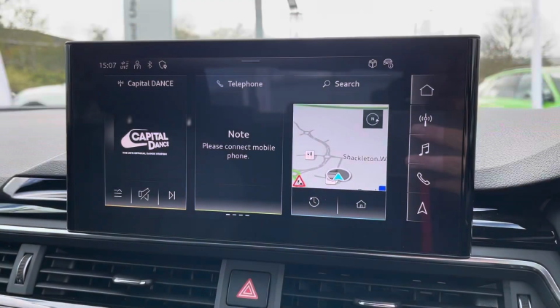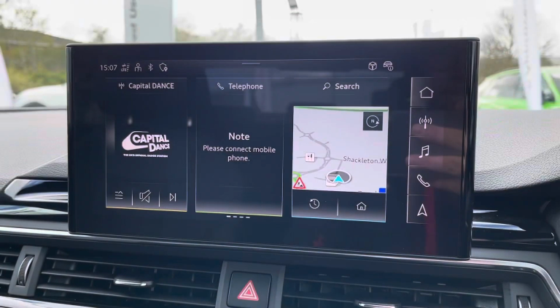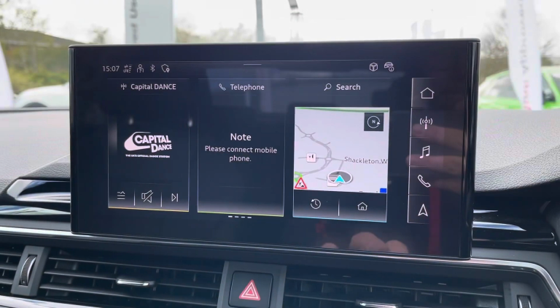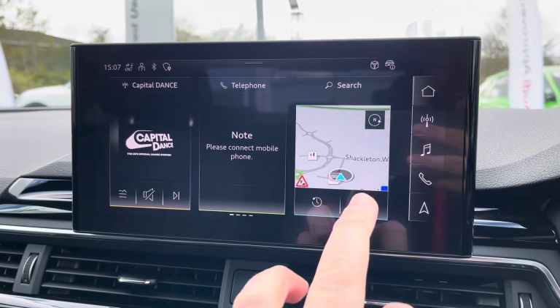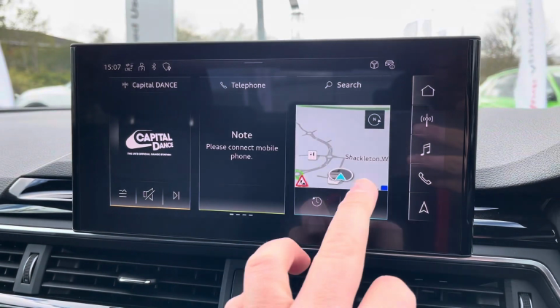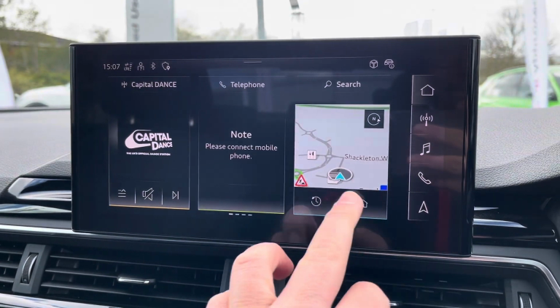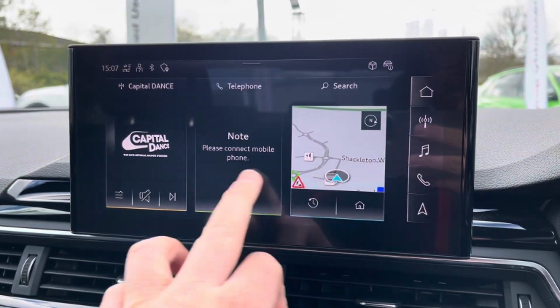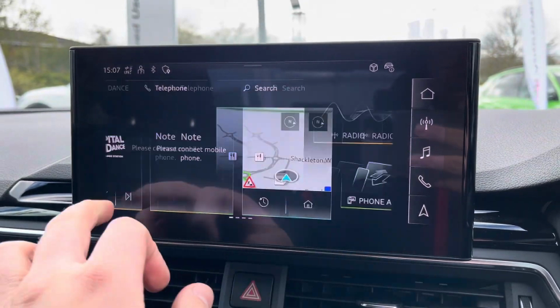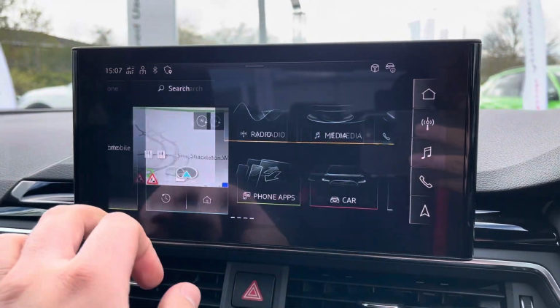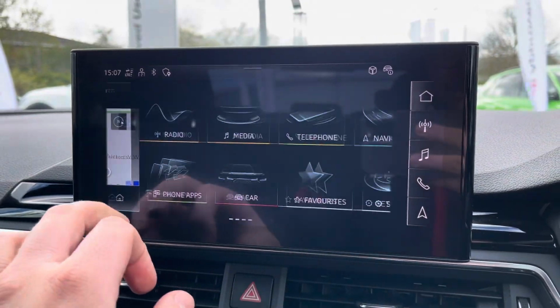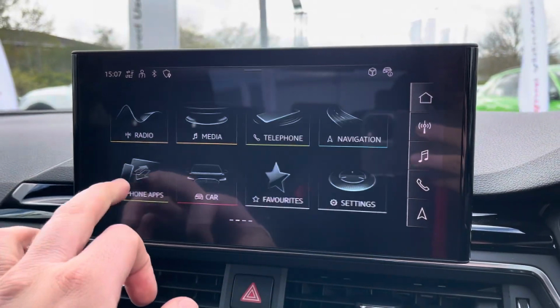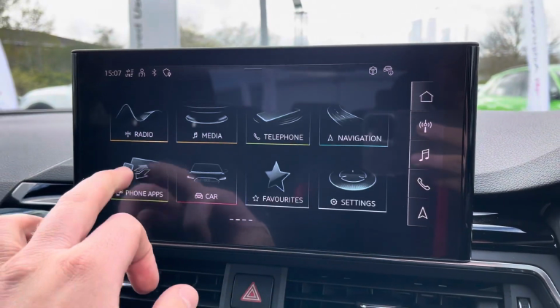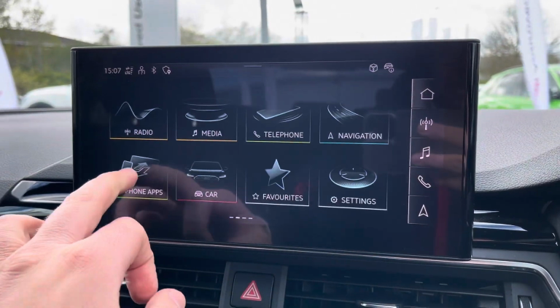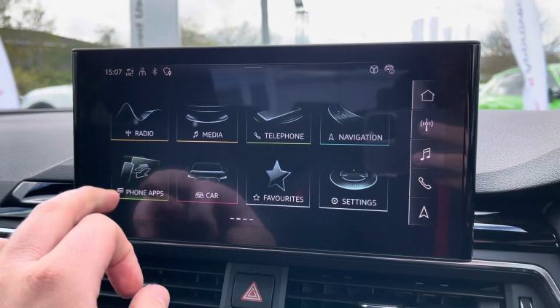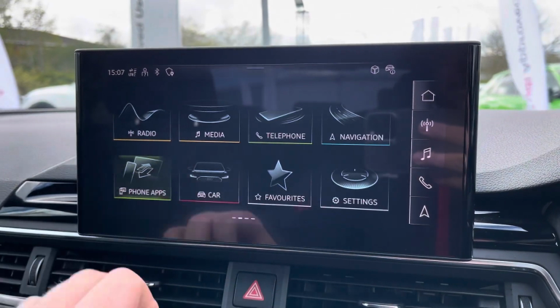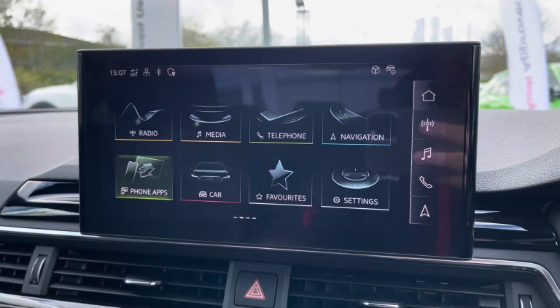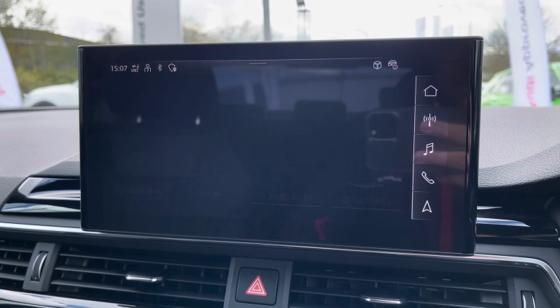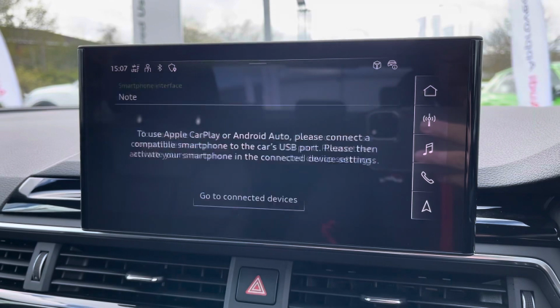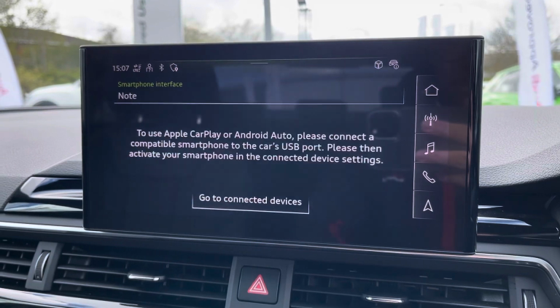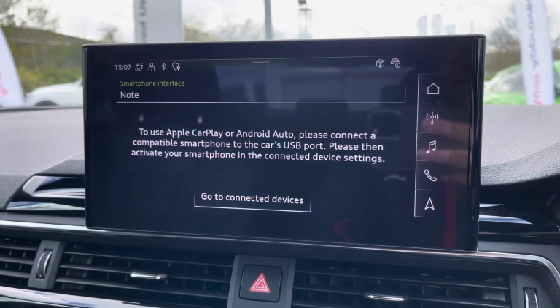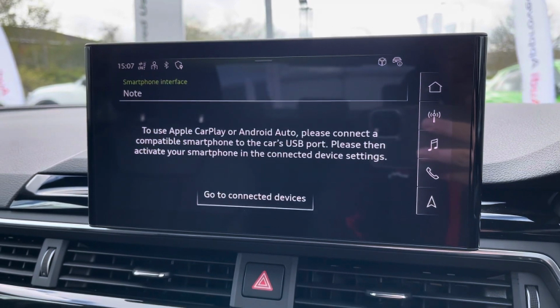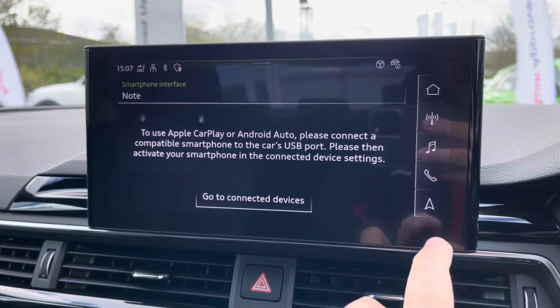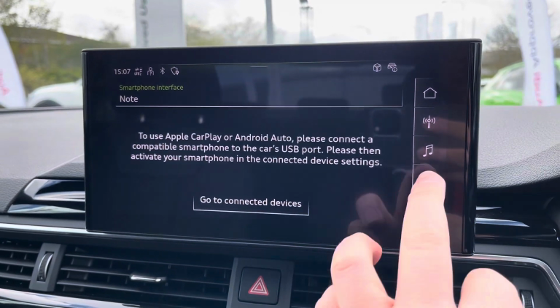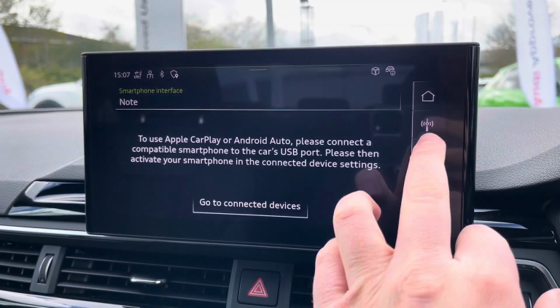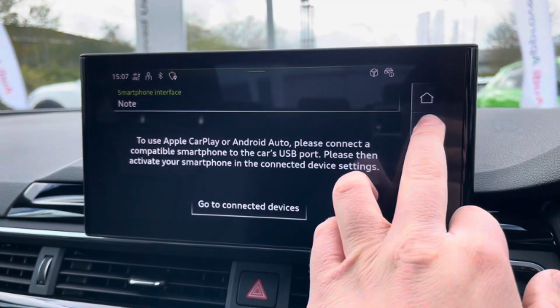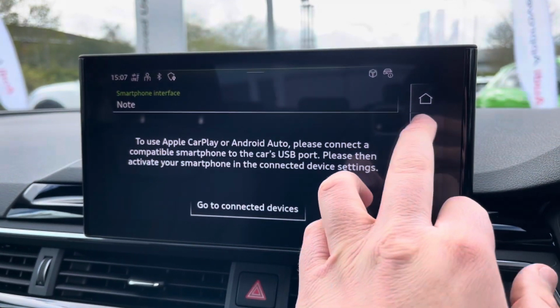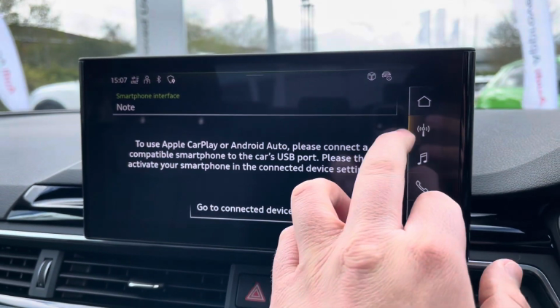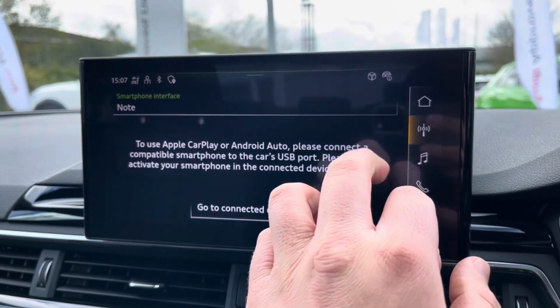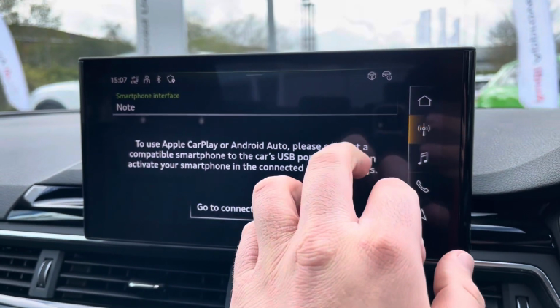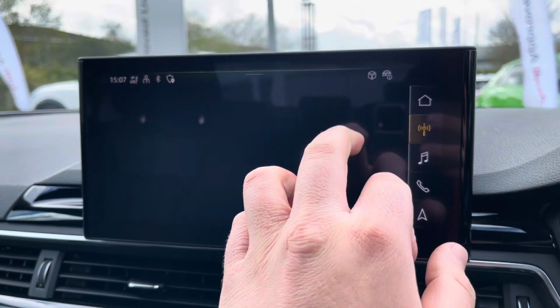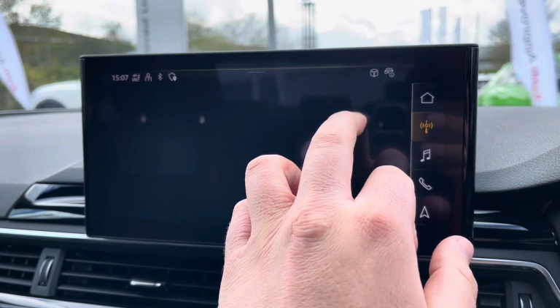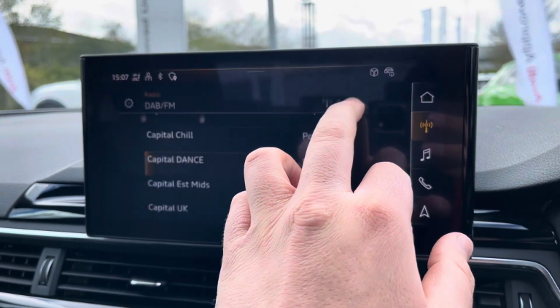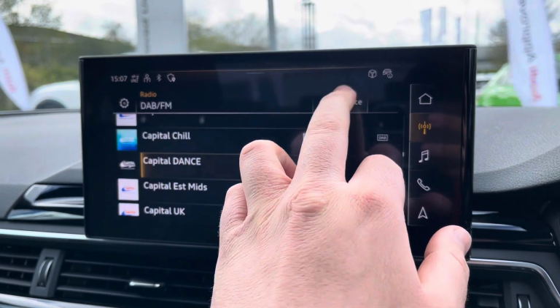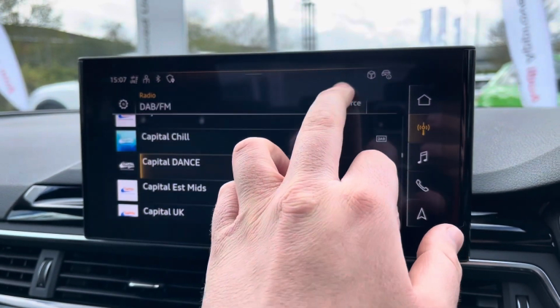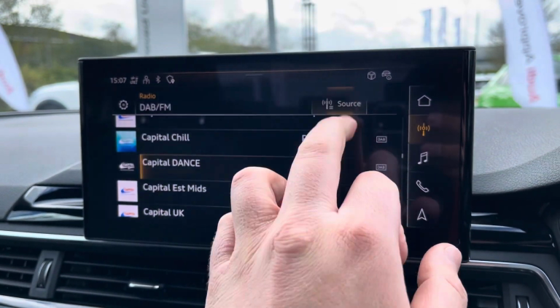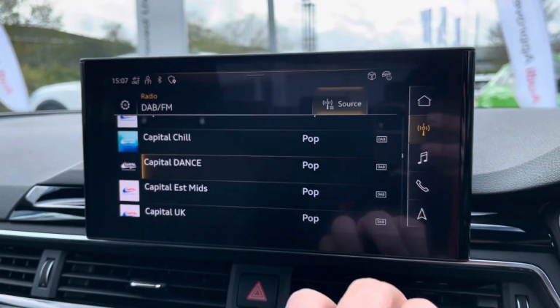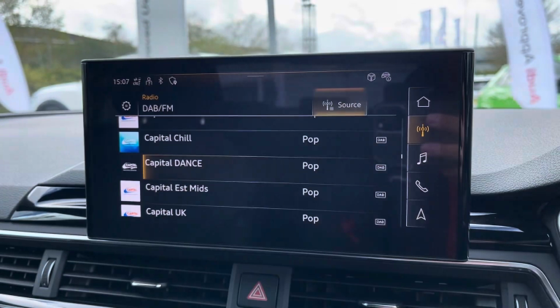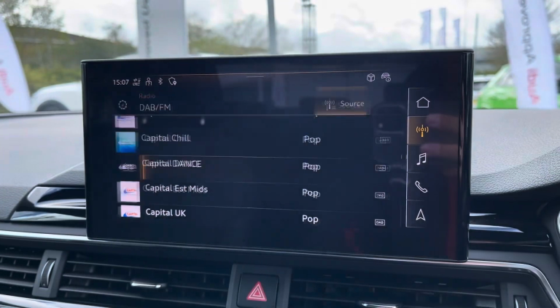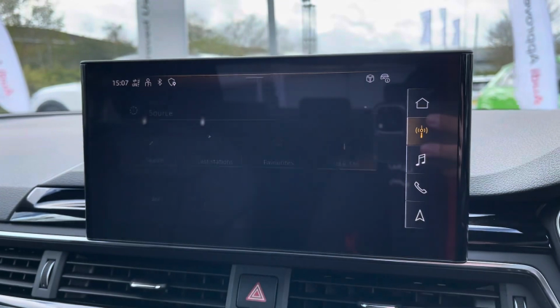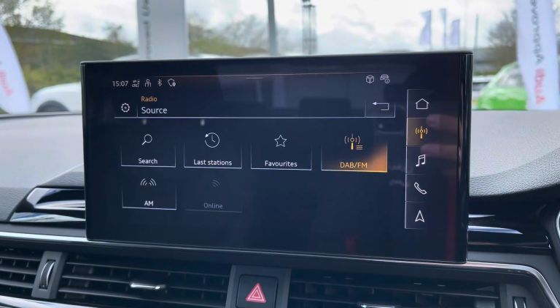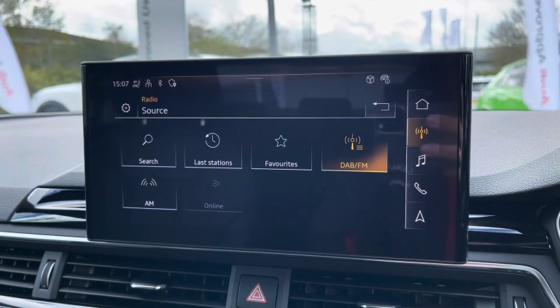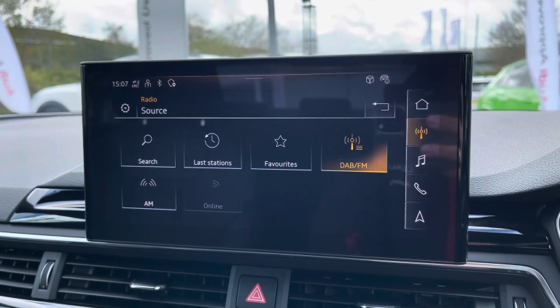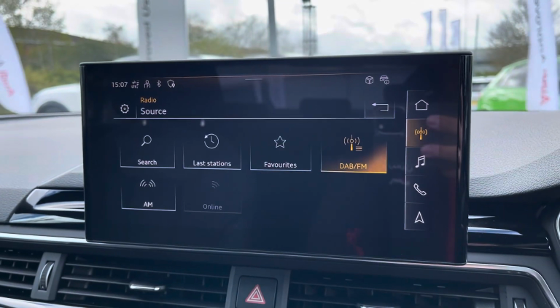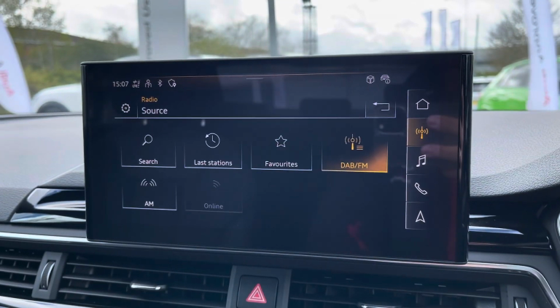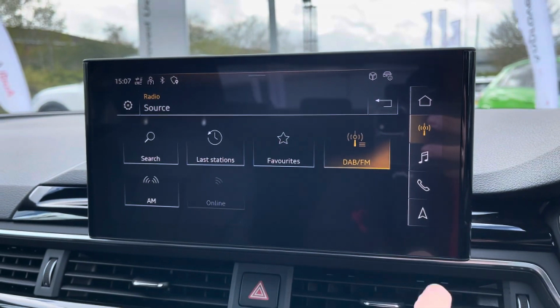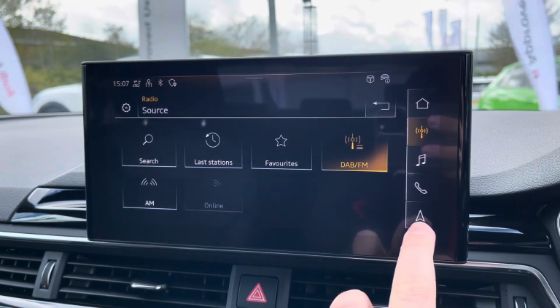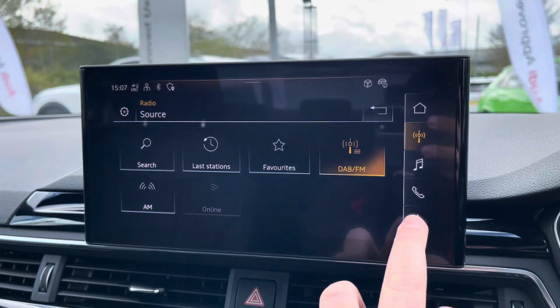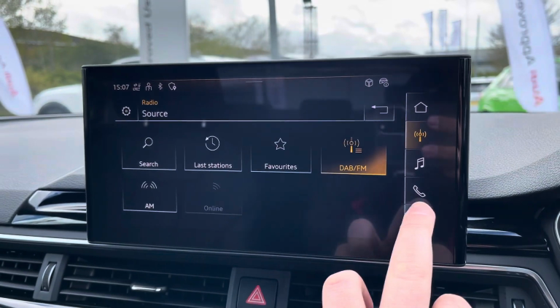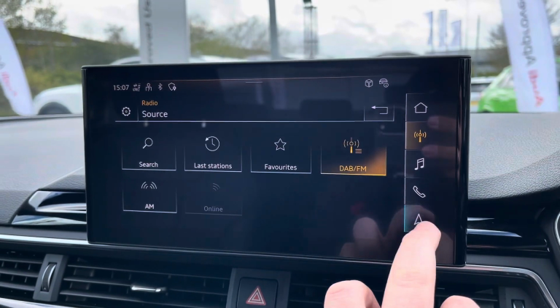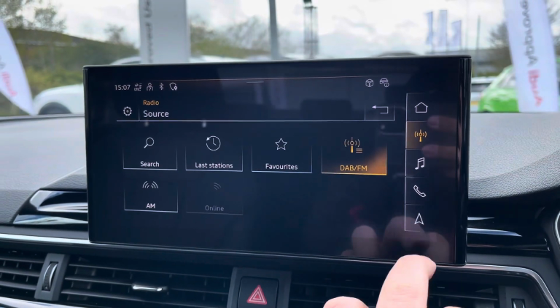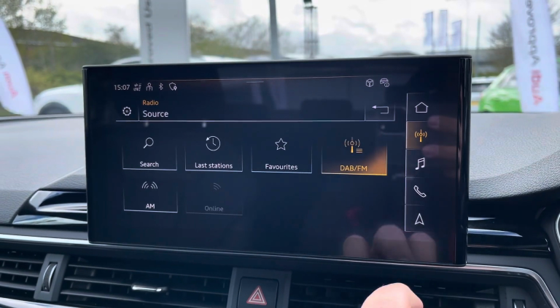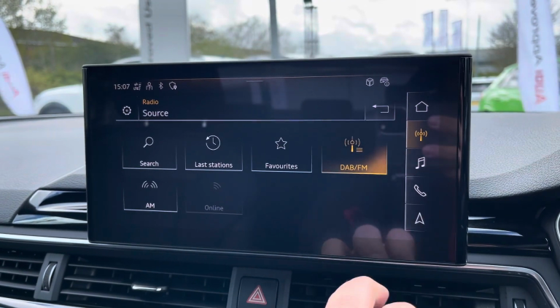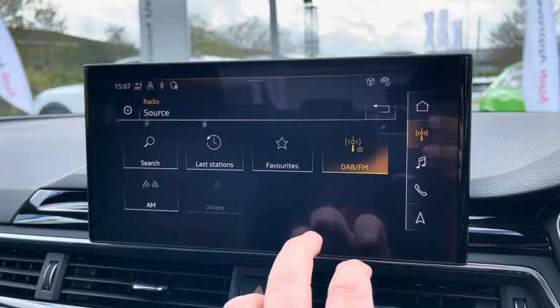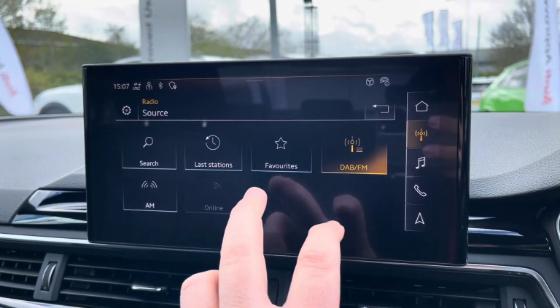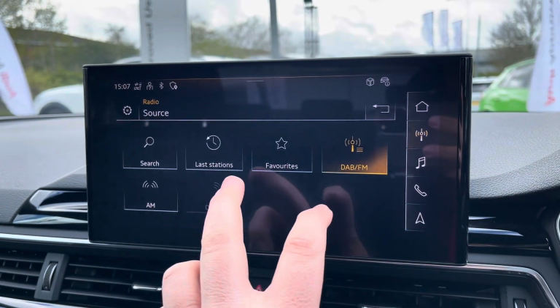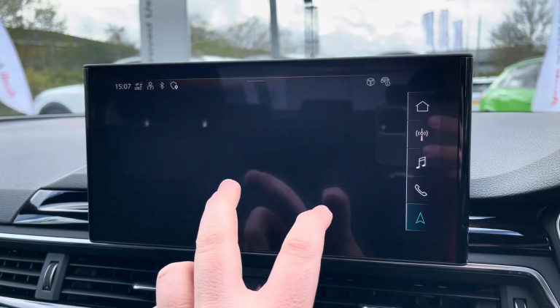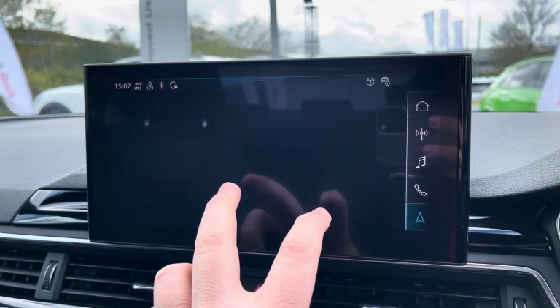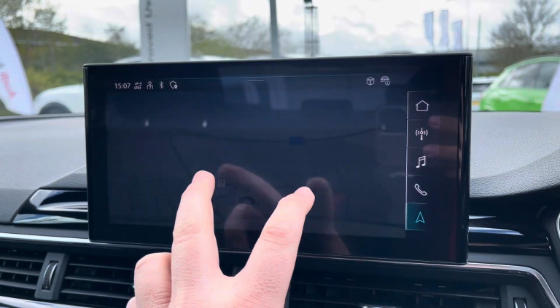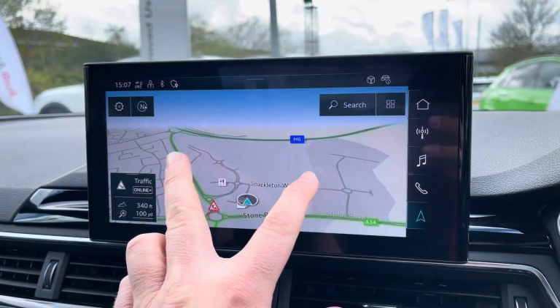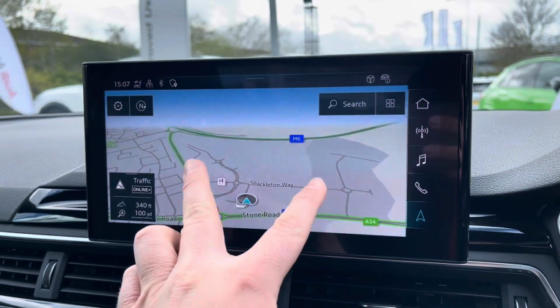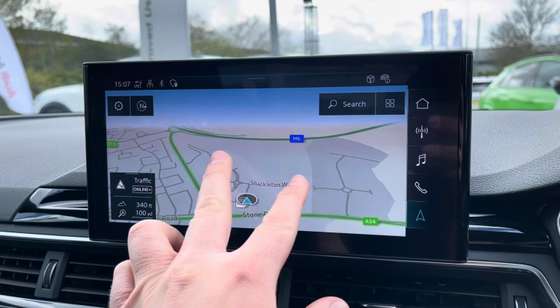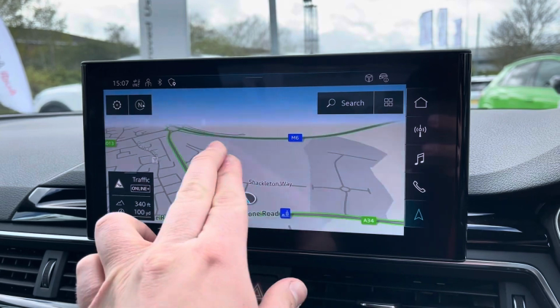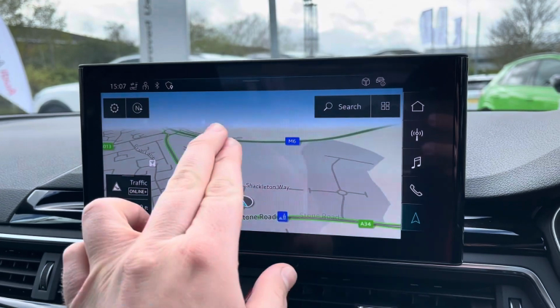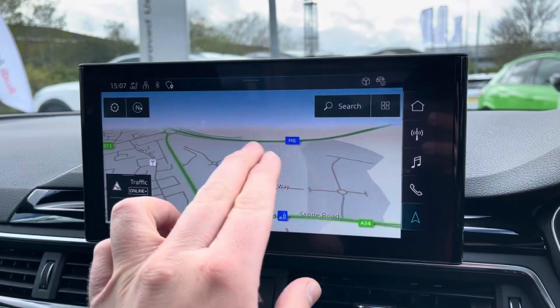From the central touch screen display you can access Apple CarPlay or Android Auto, DAB and FM radio stations, or simply navigation.